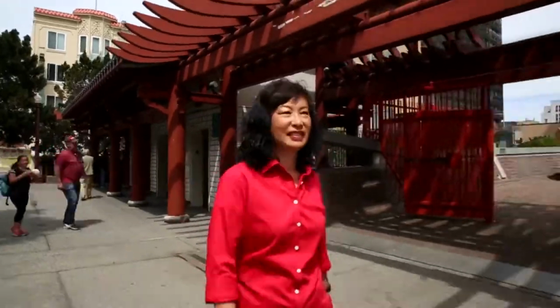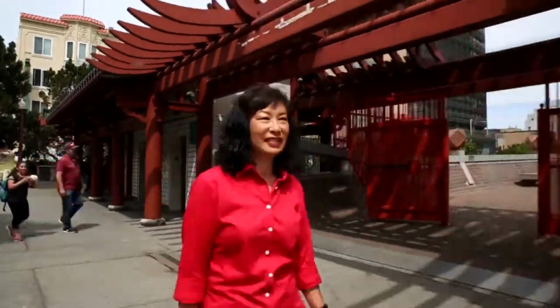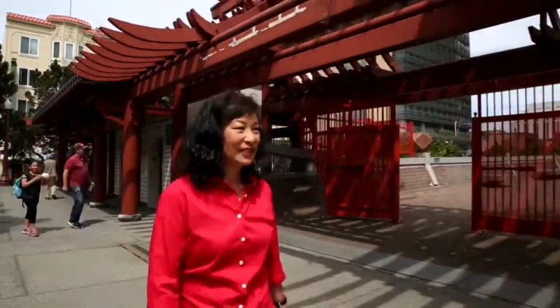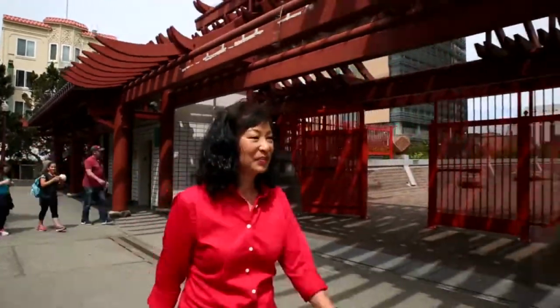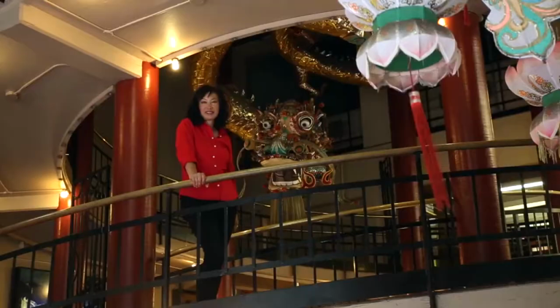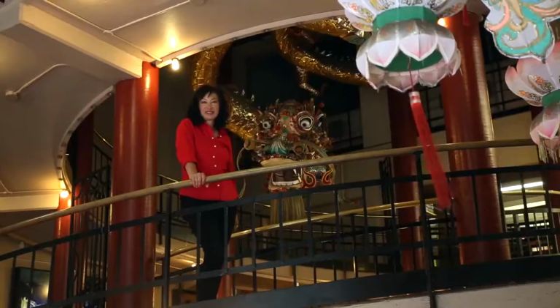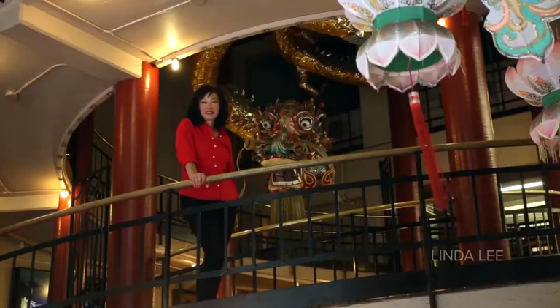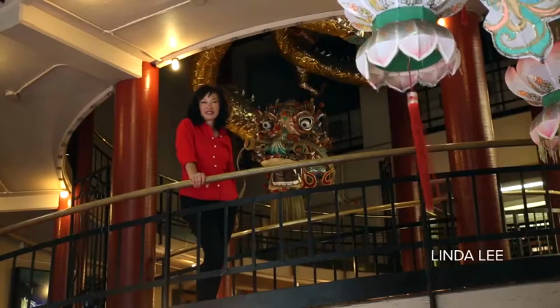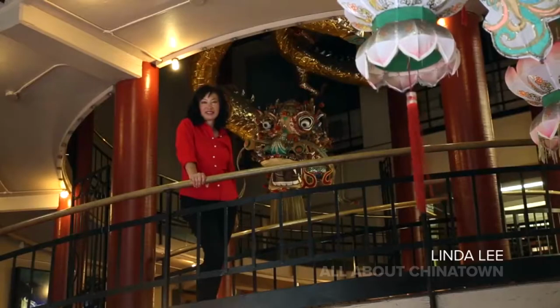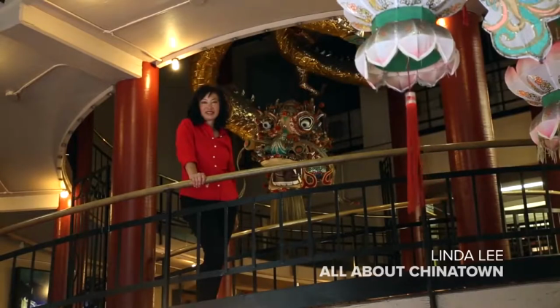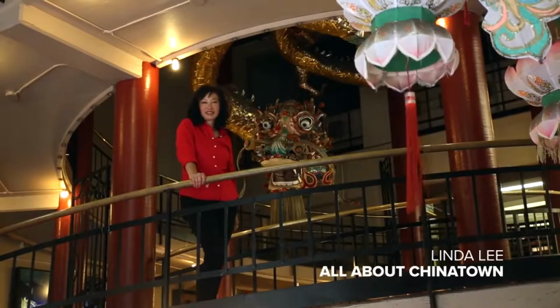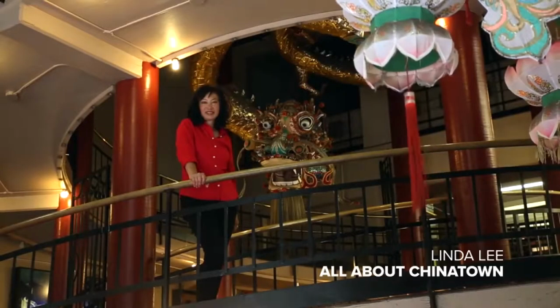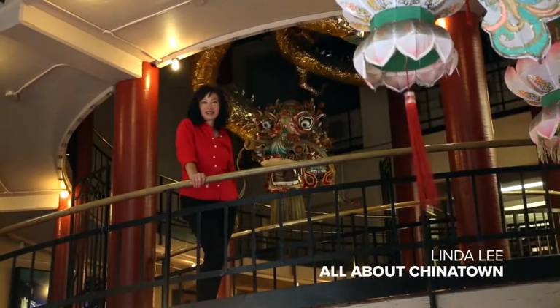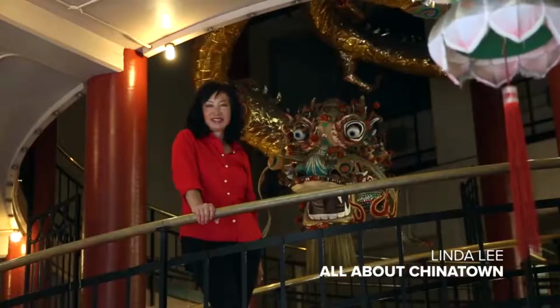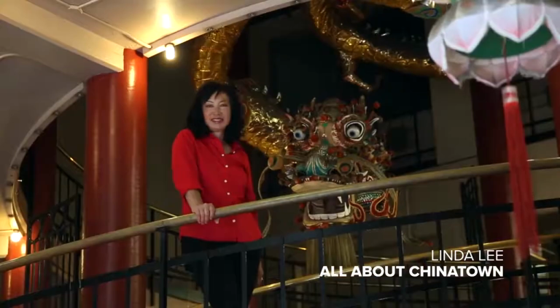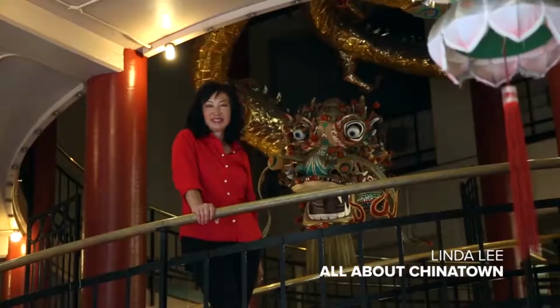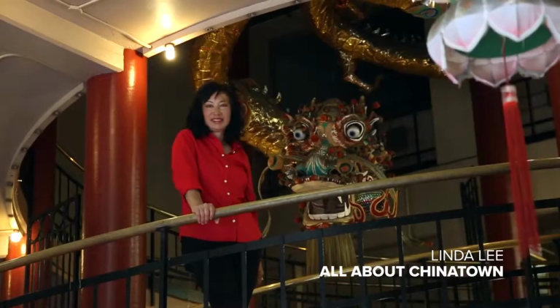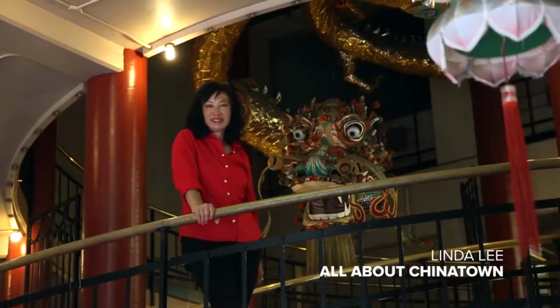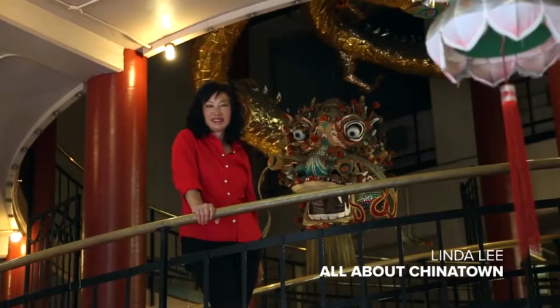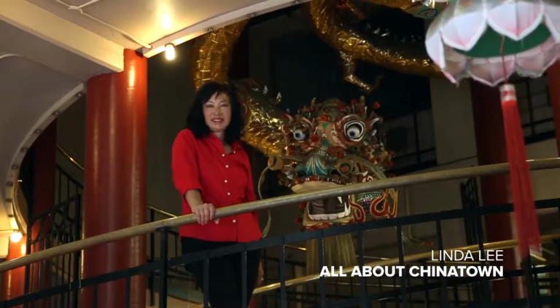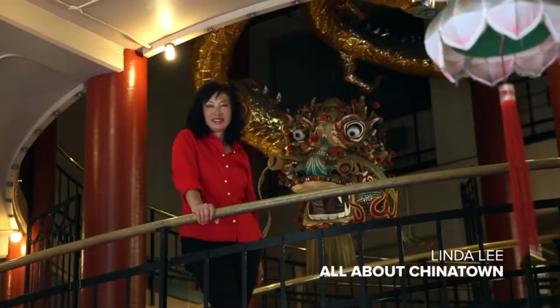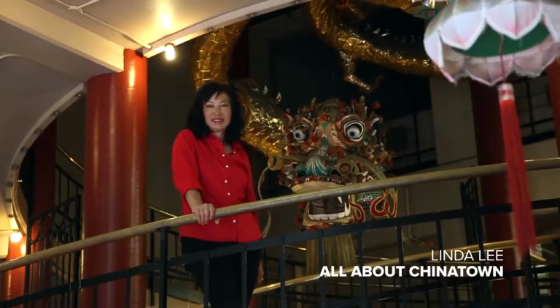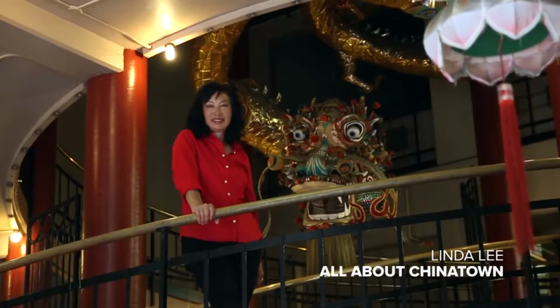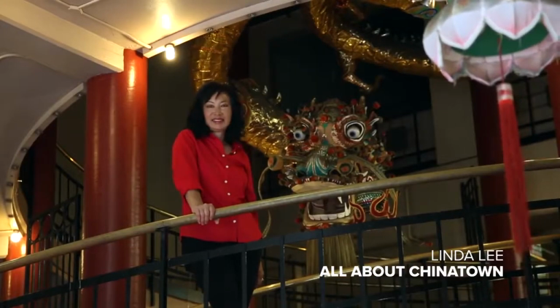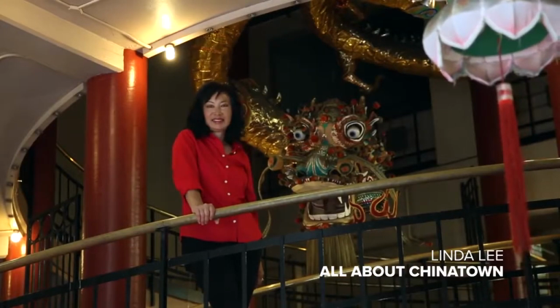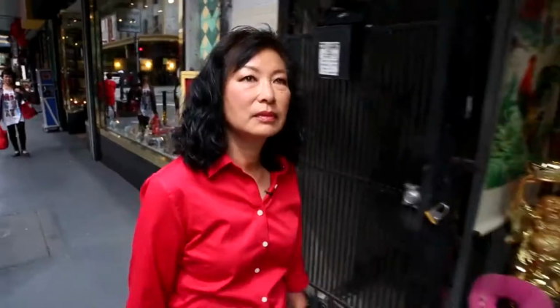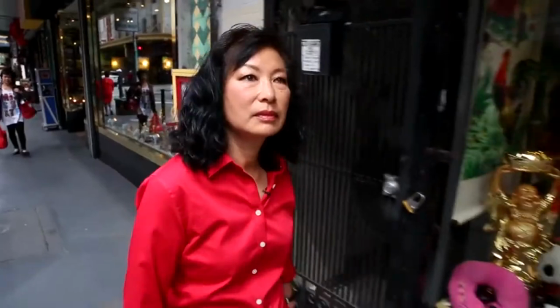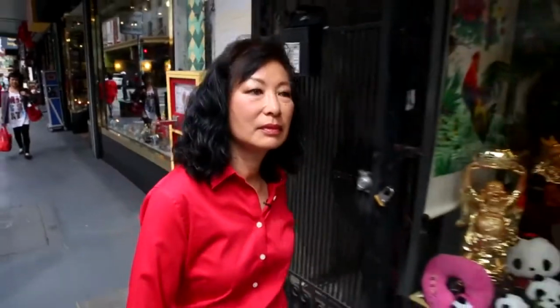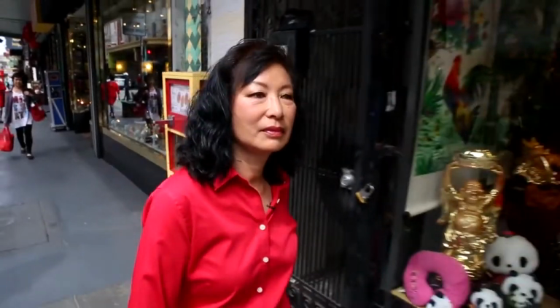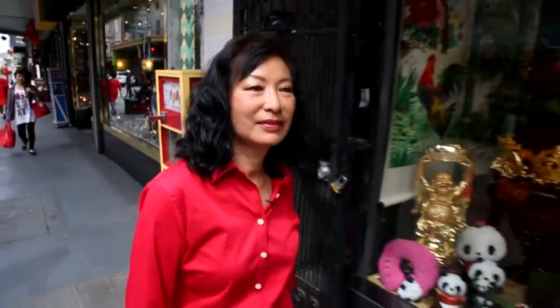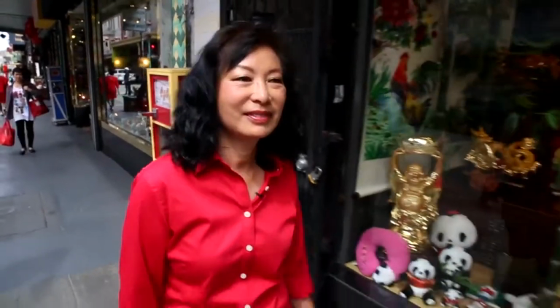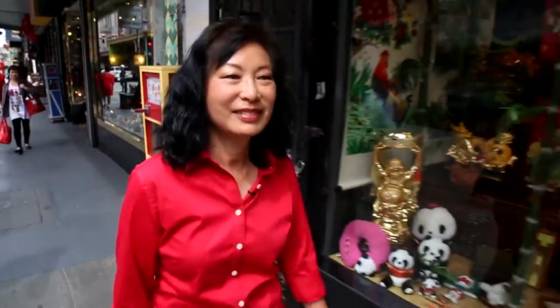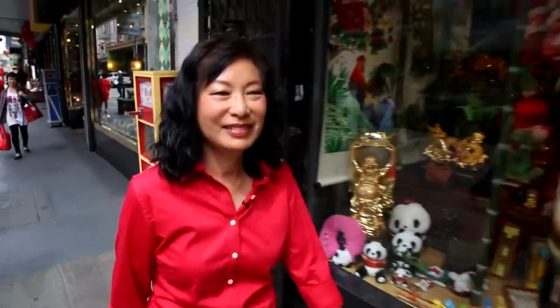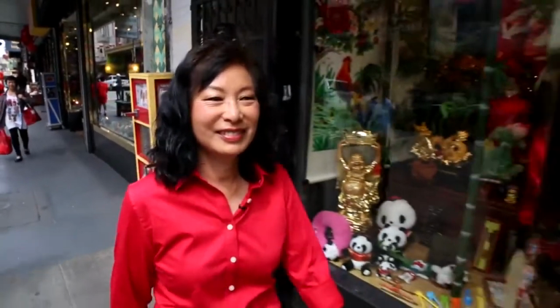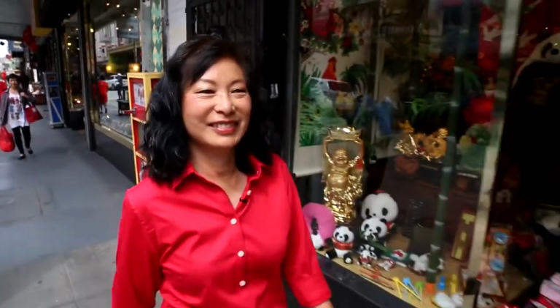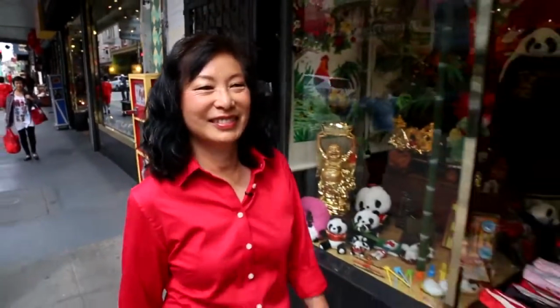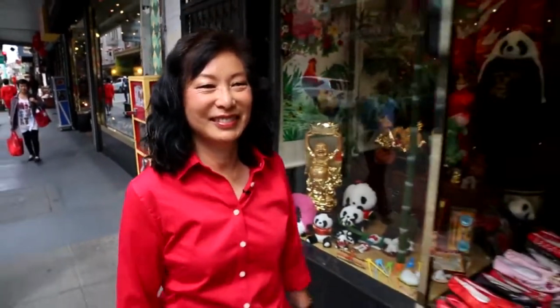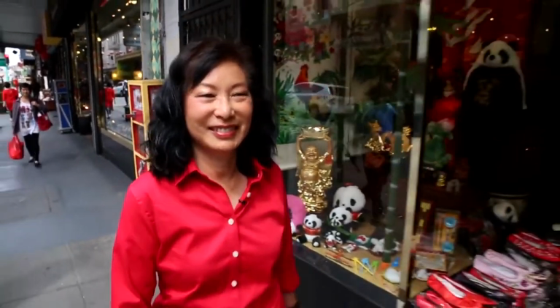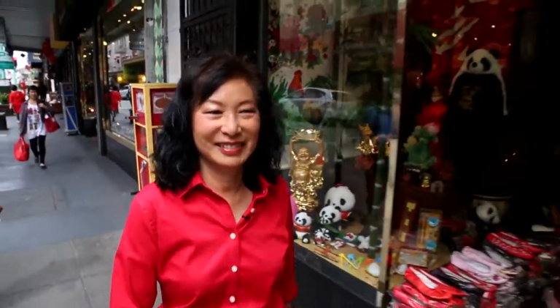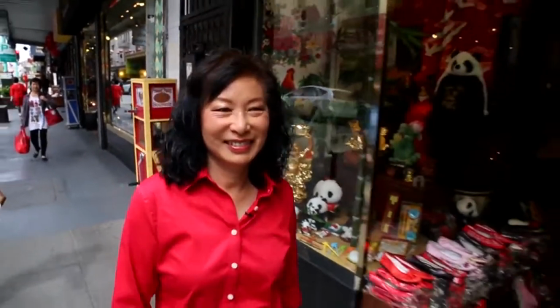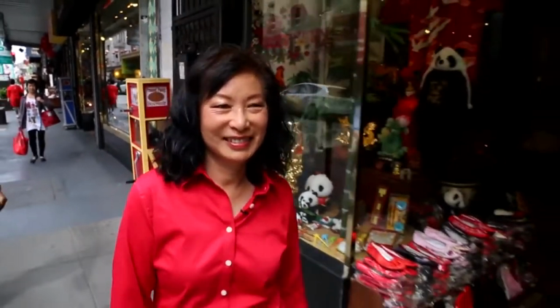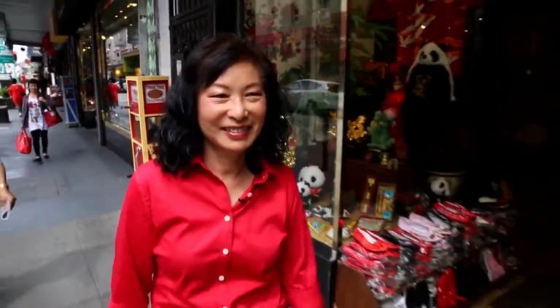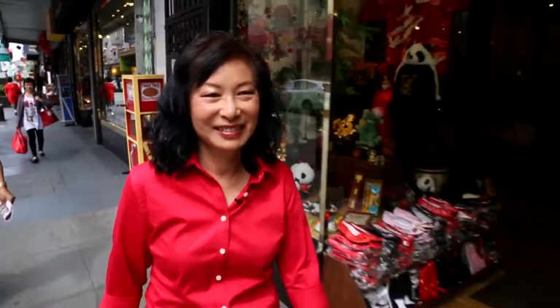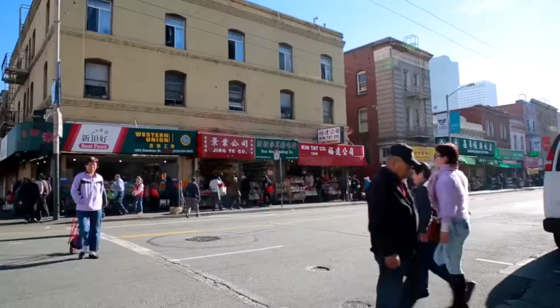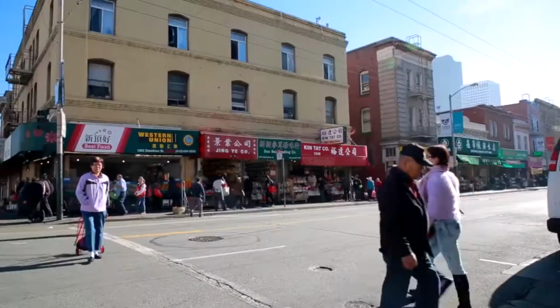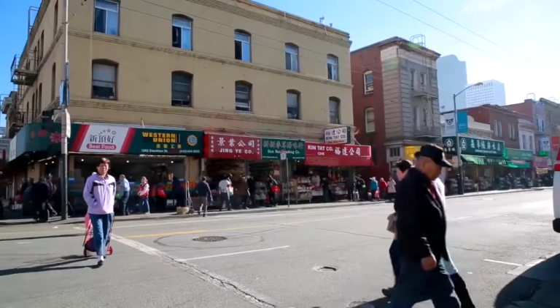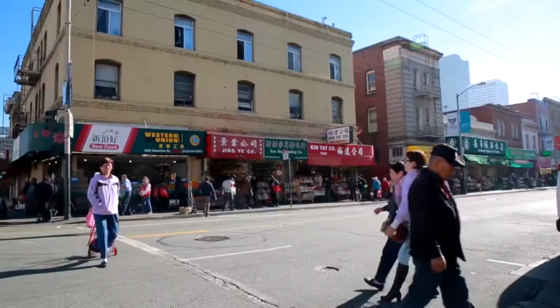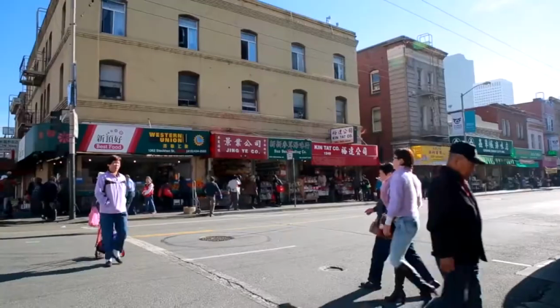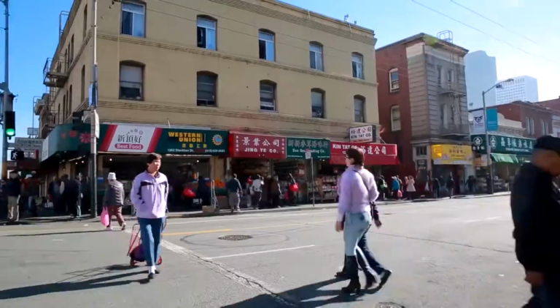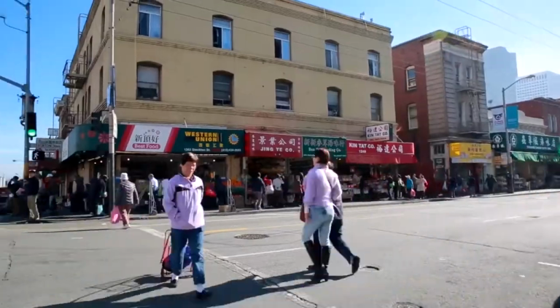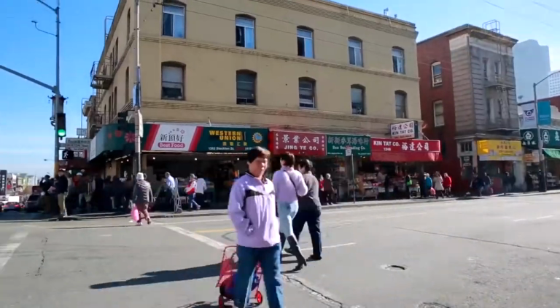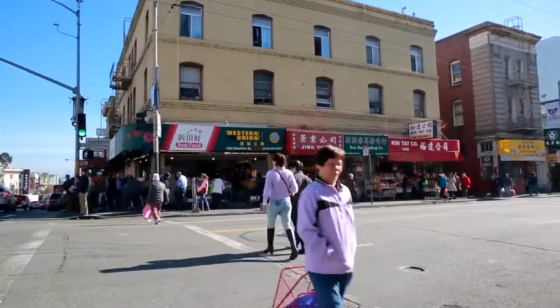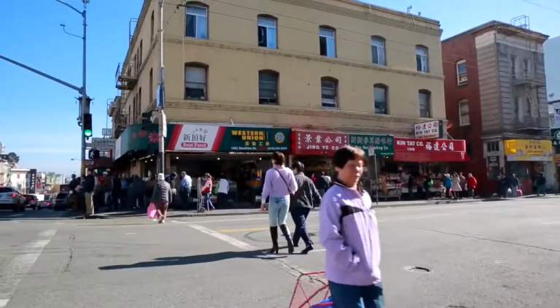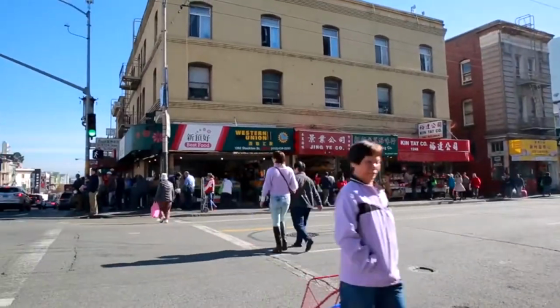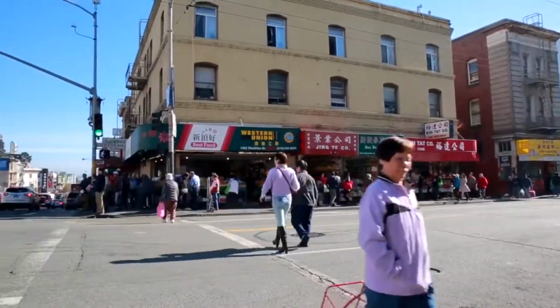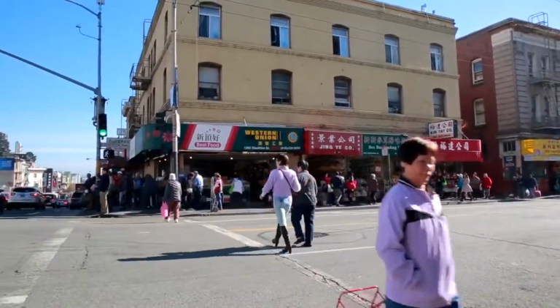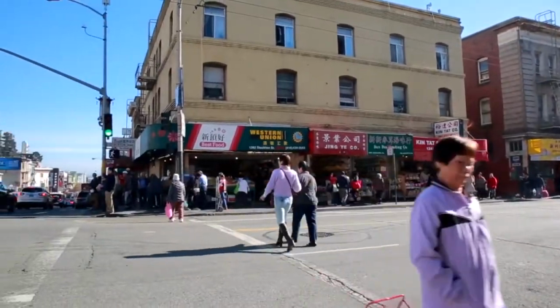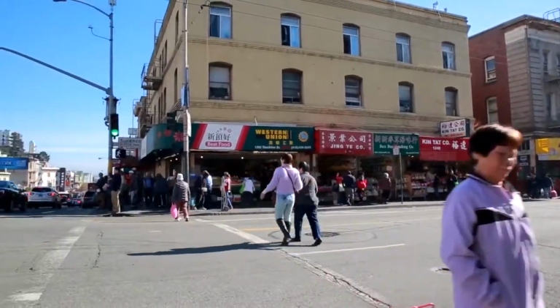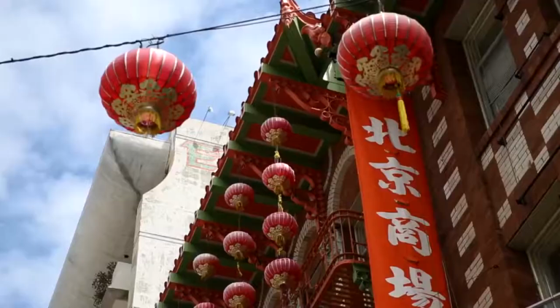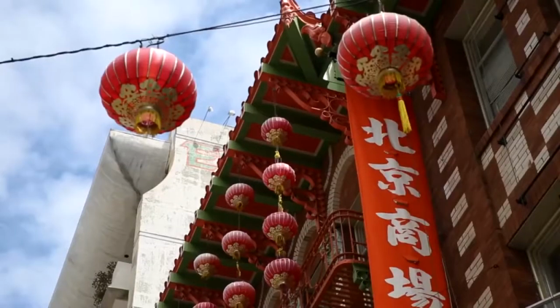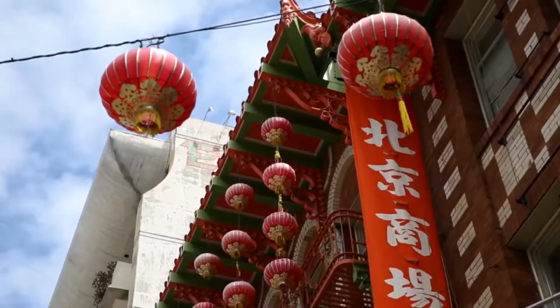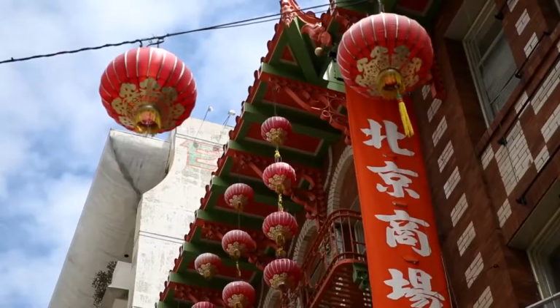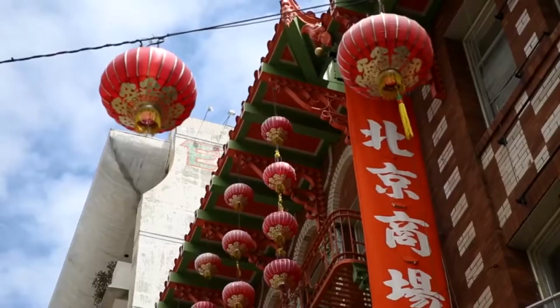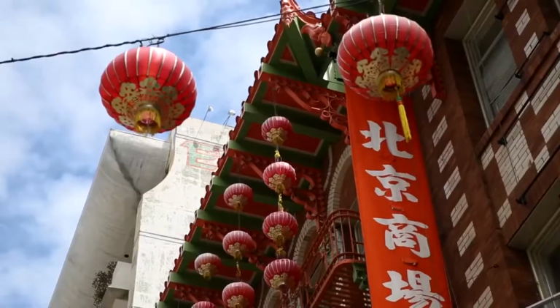Hi, I'm Linda Lee. I'm a tour guide, a small business owner, and I was born and raised in San Francisco's Chinatown.